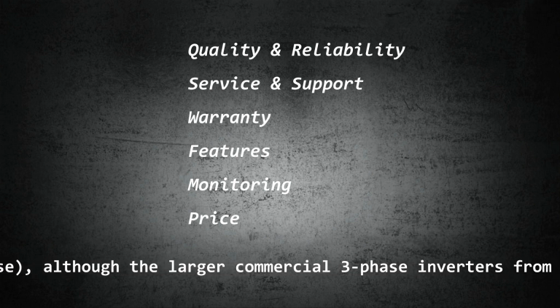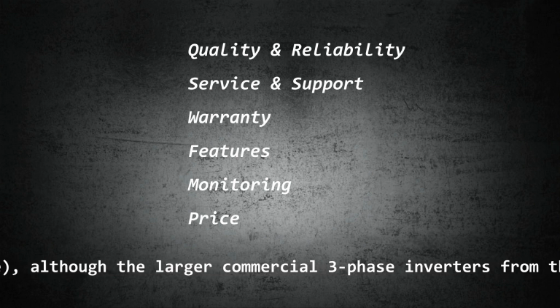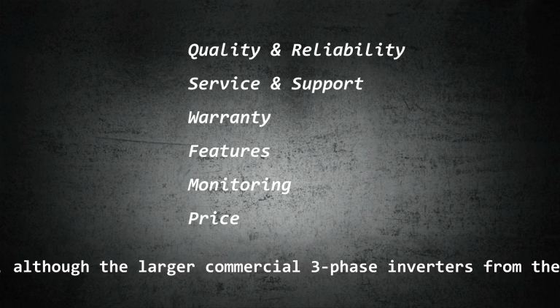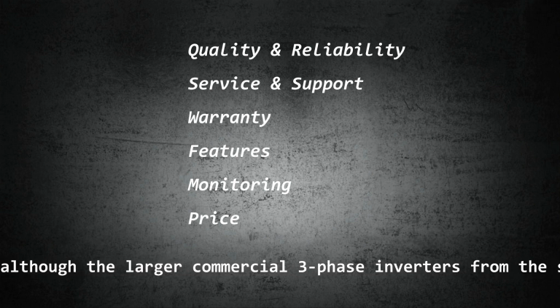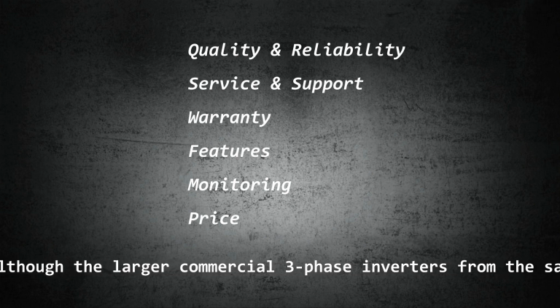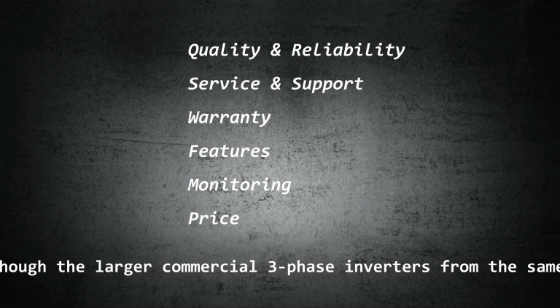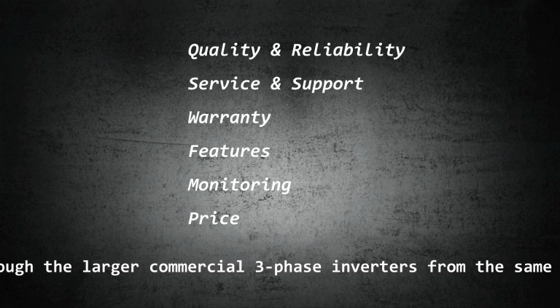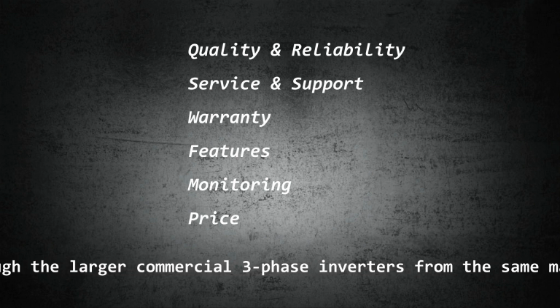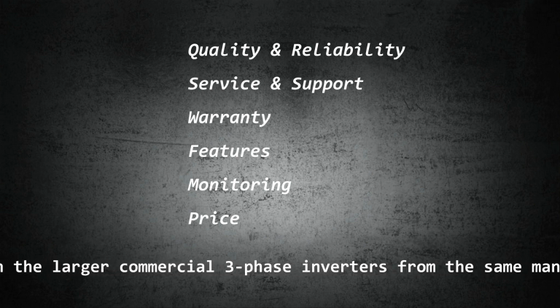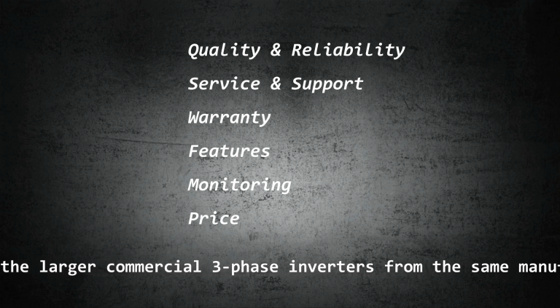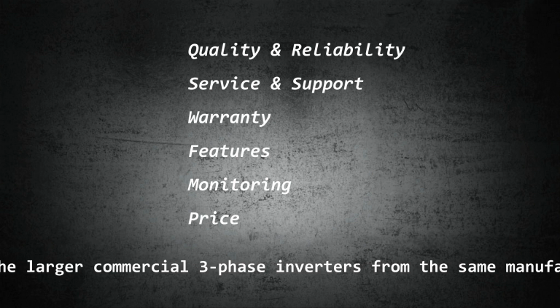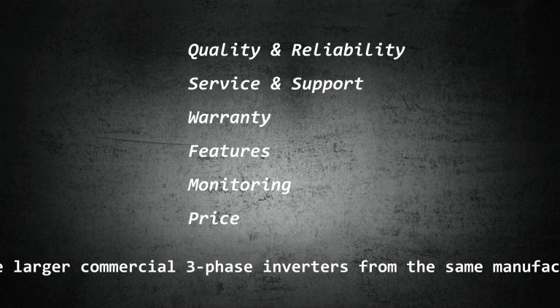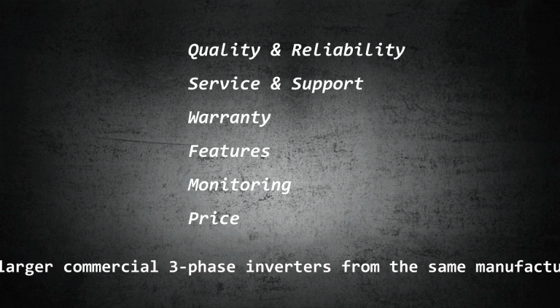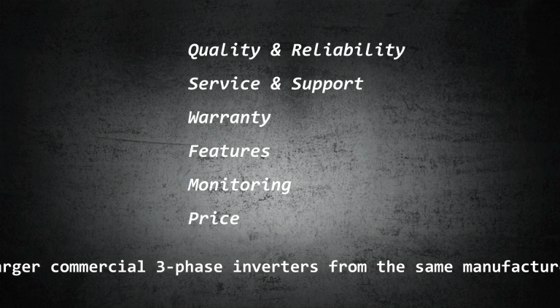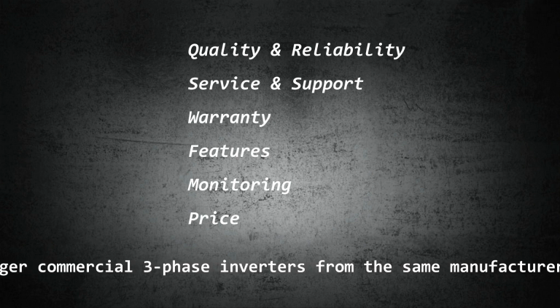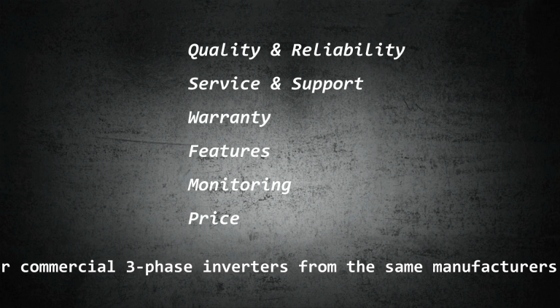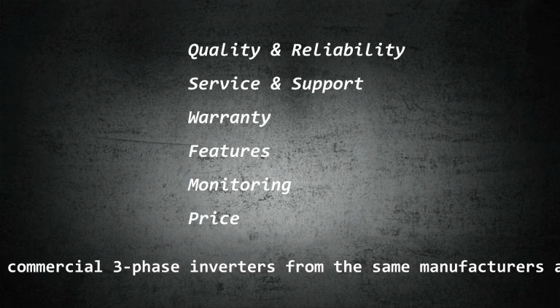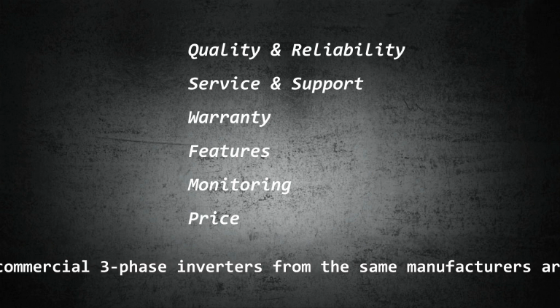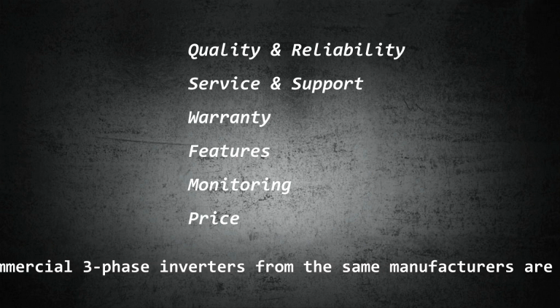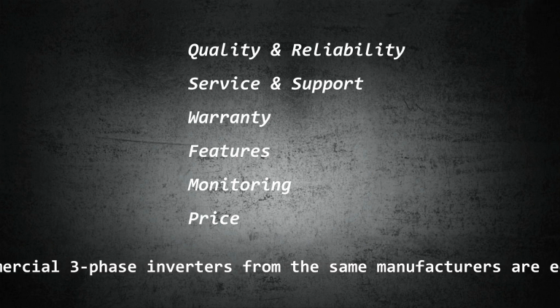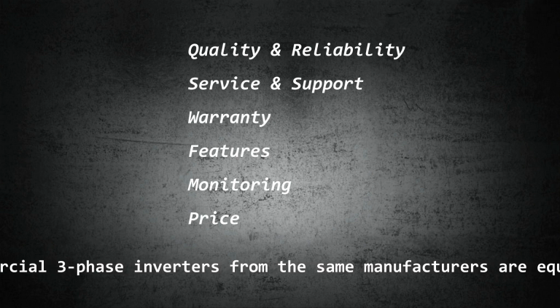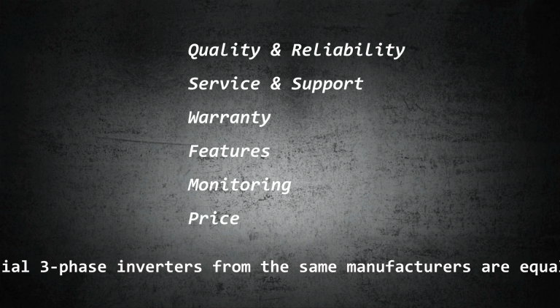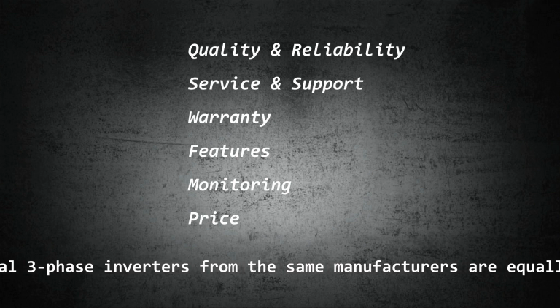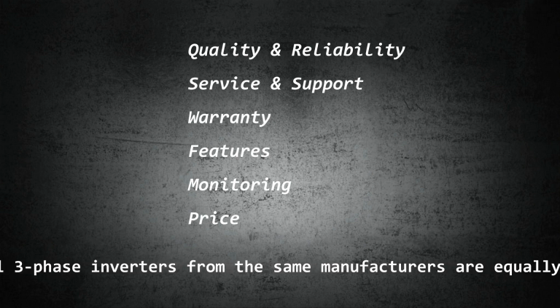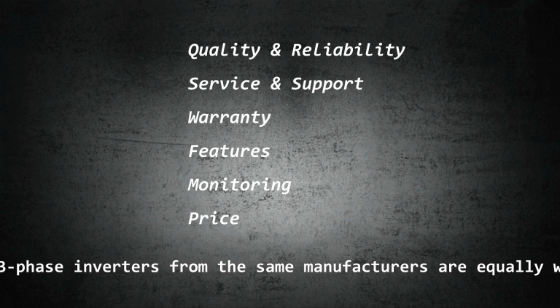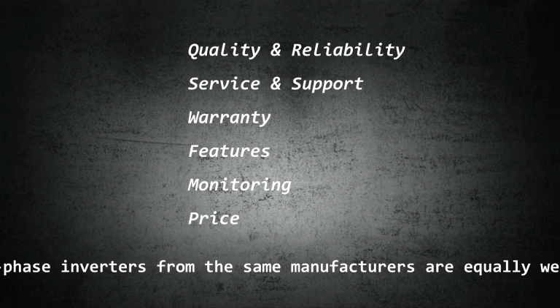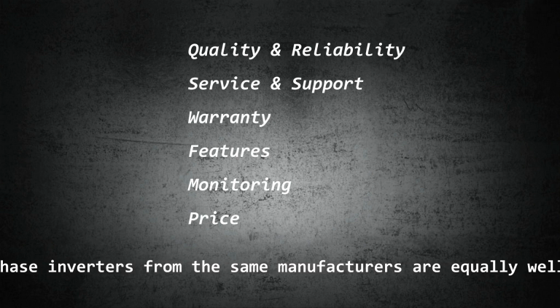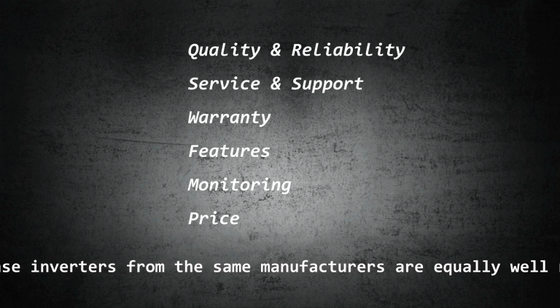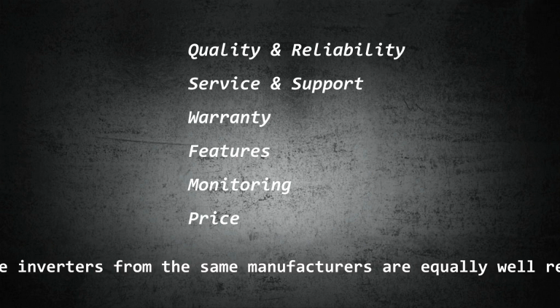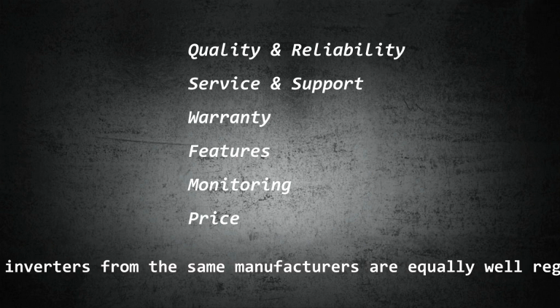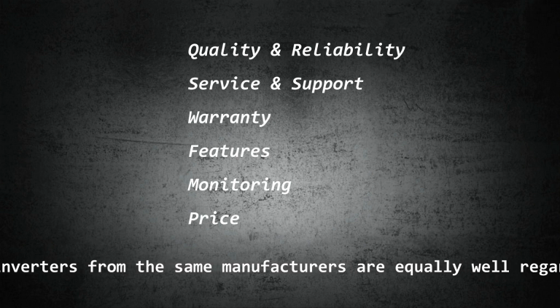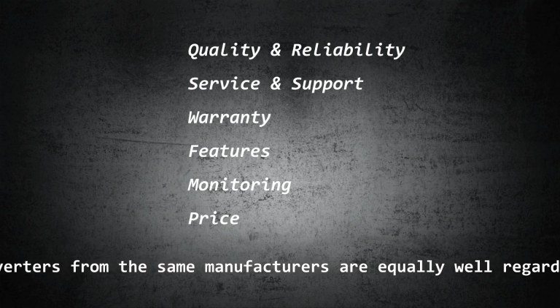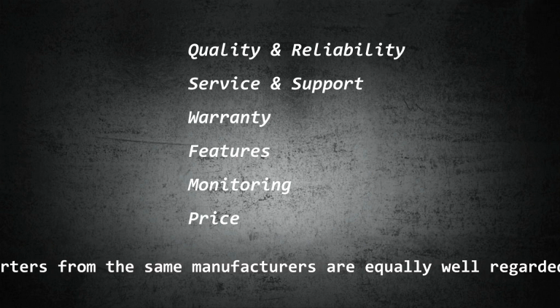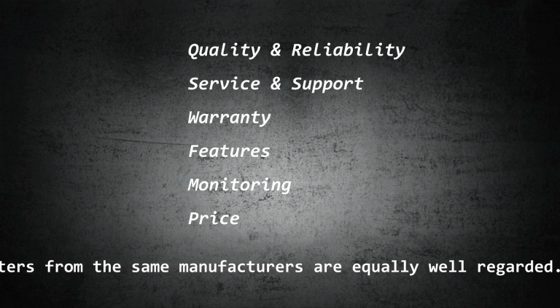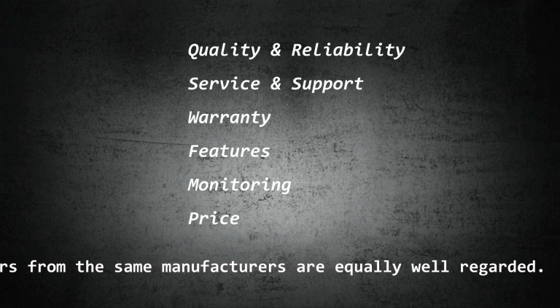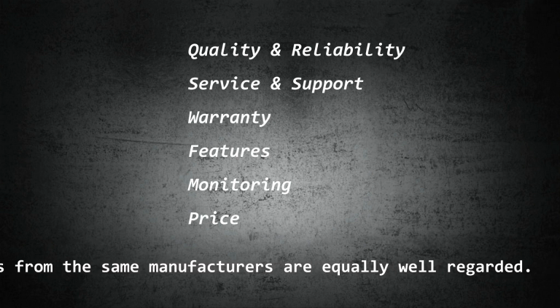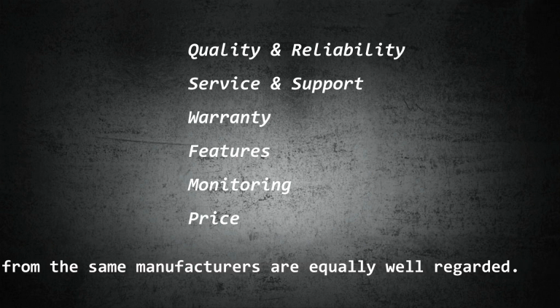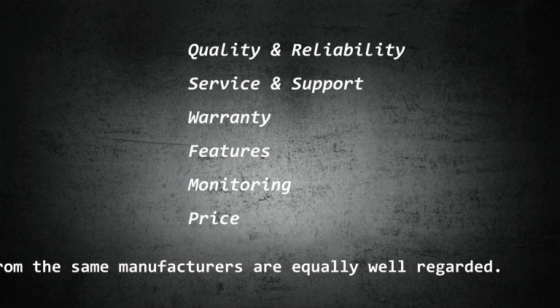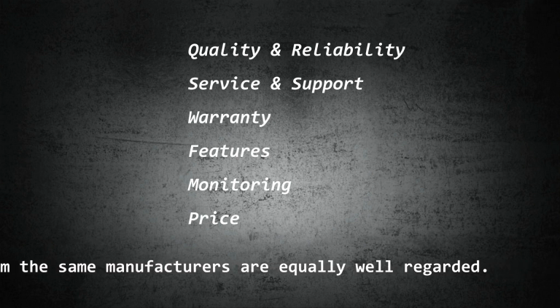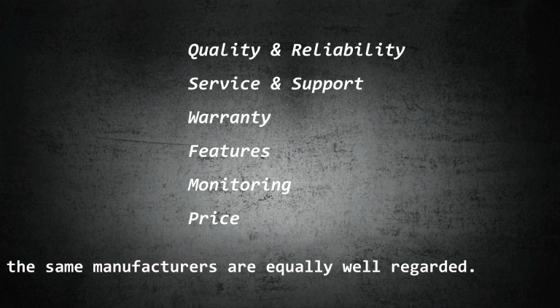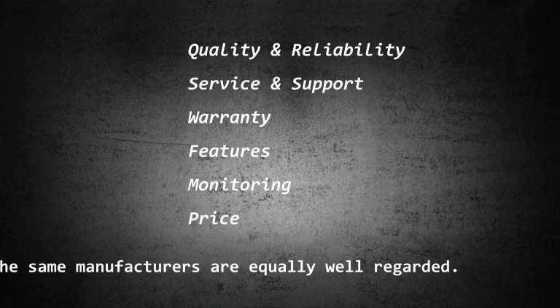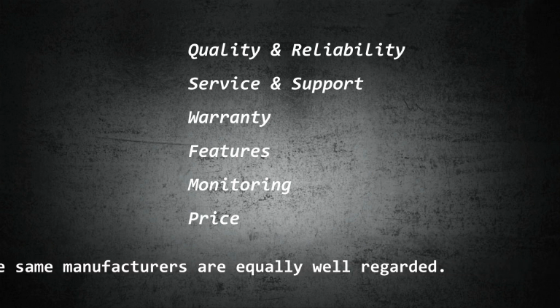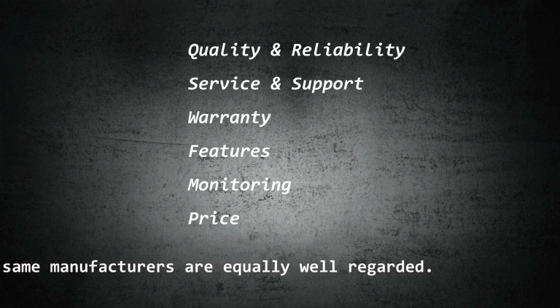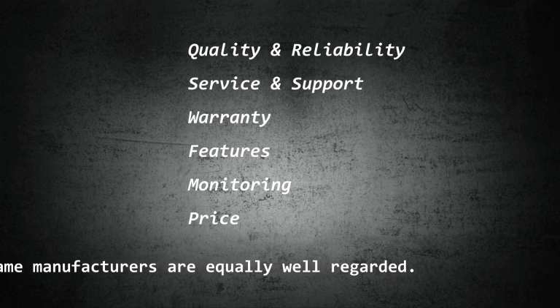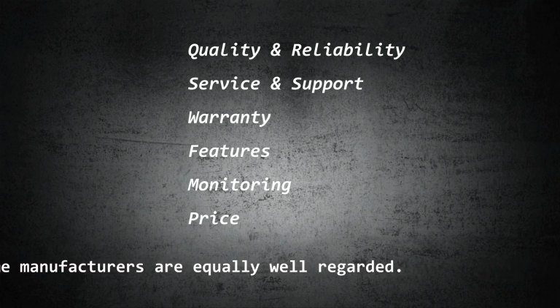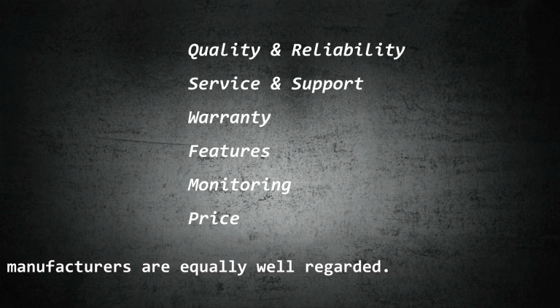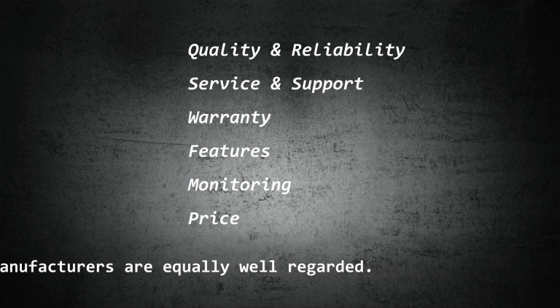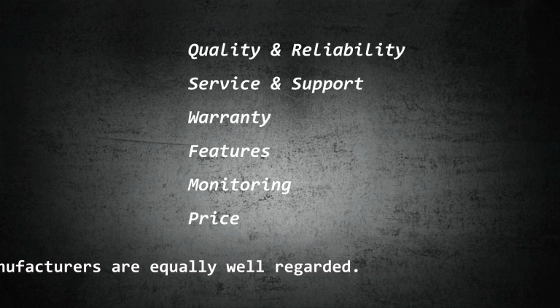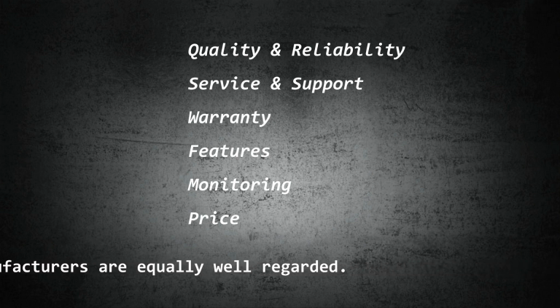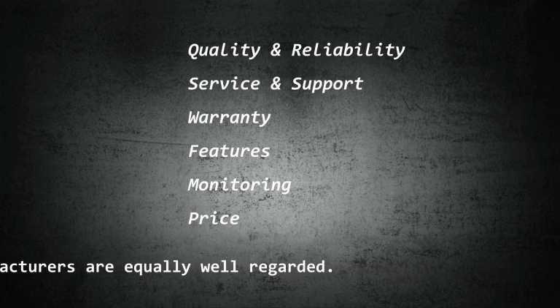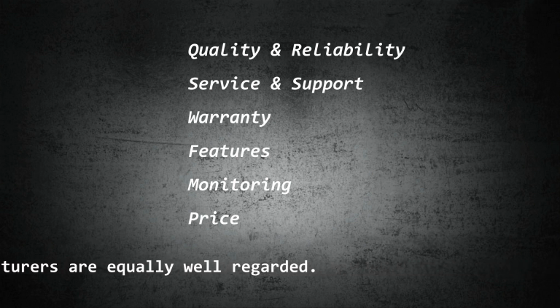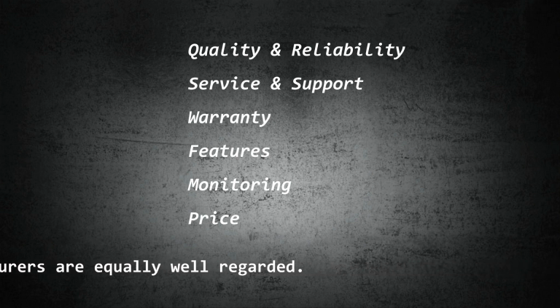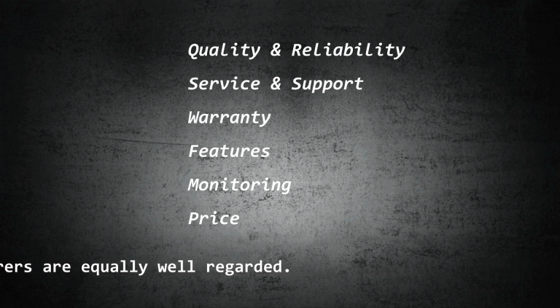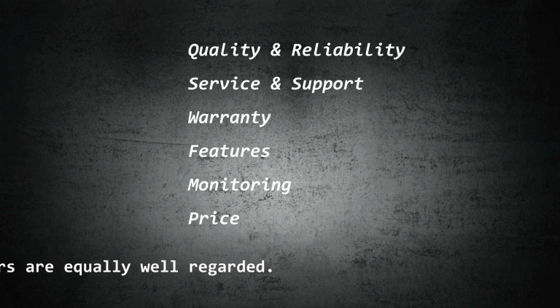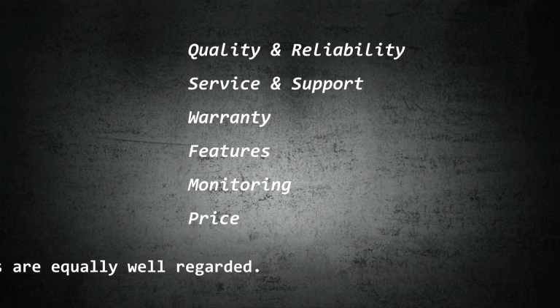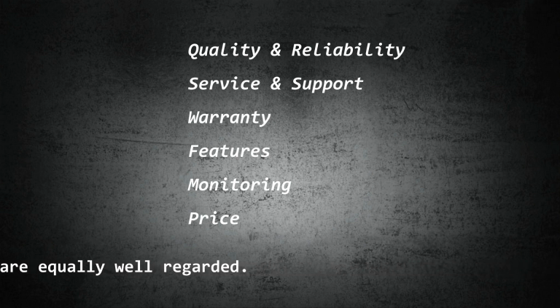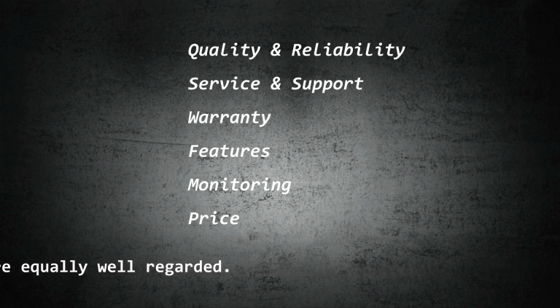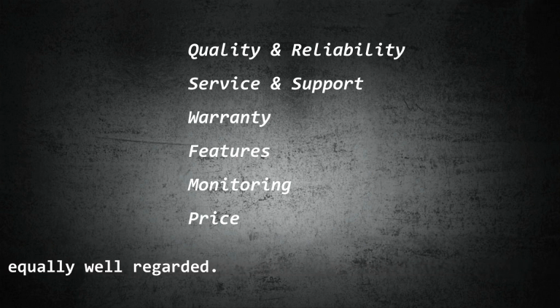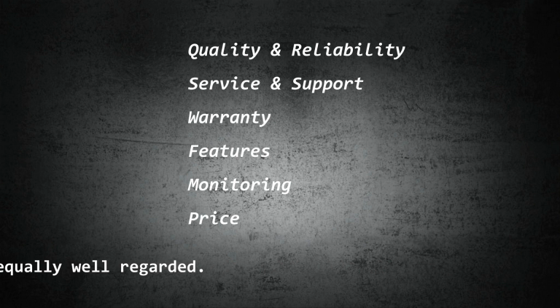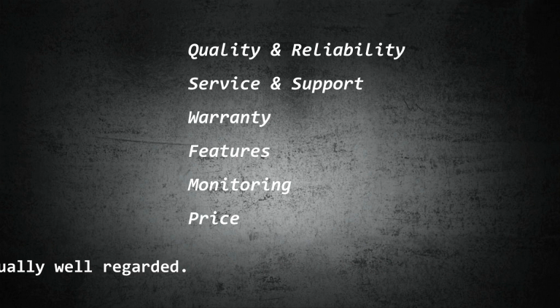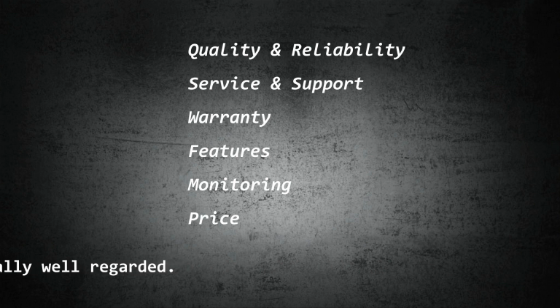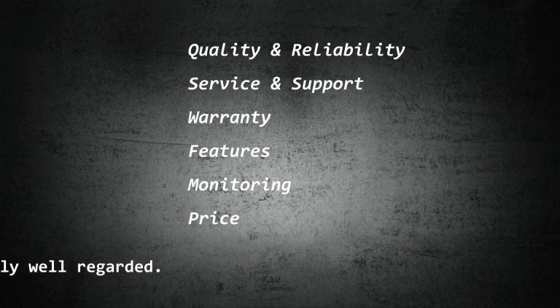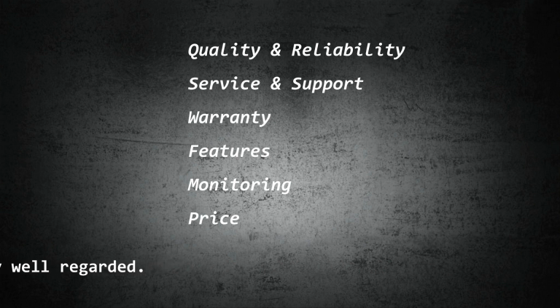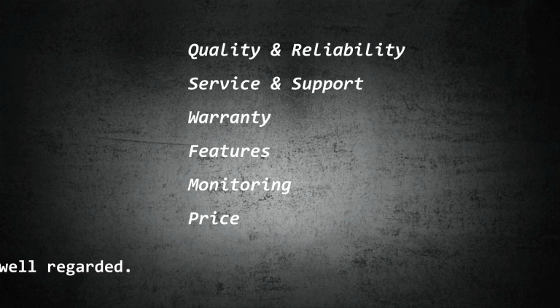The rating criteria includes: quality and reliability, service and support, warranty, features, monitoring, and price.